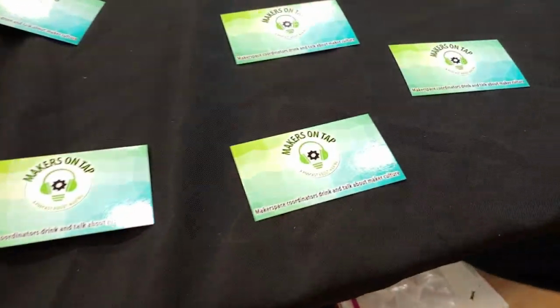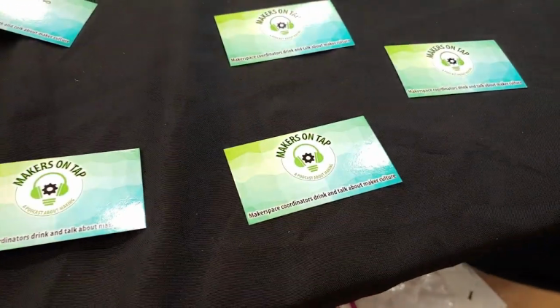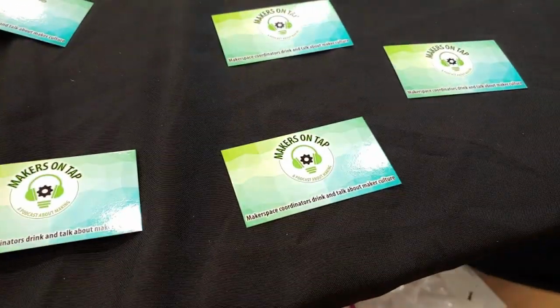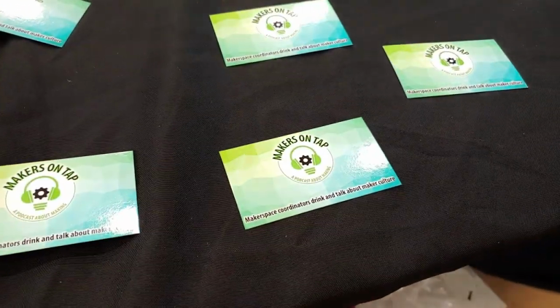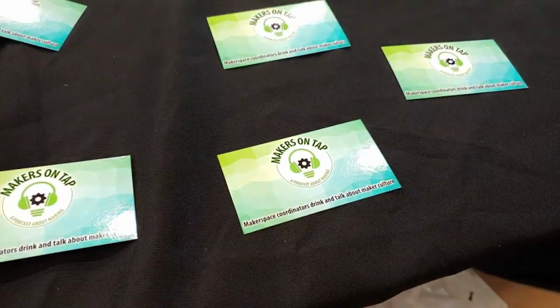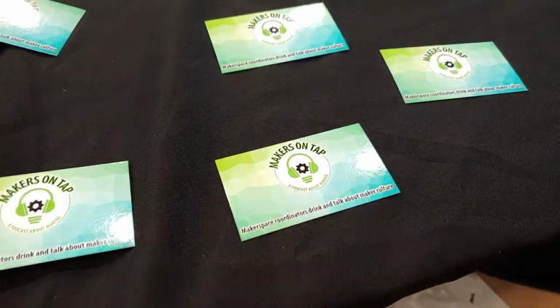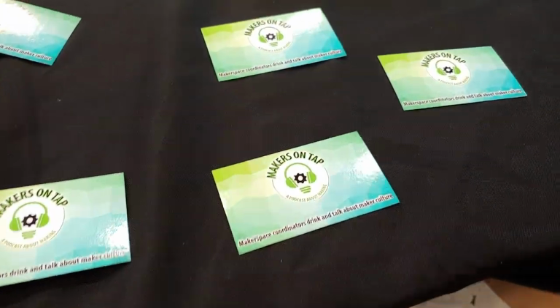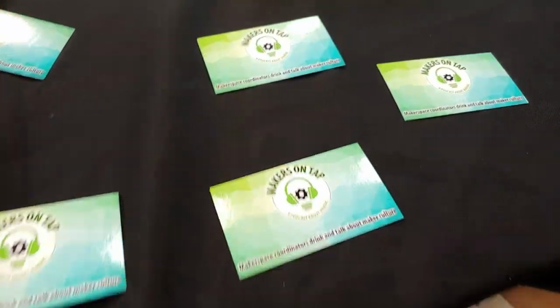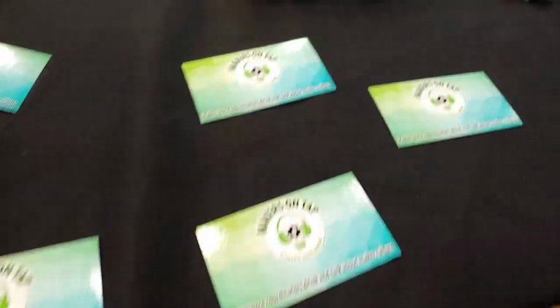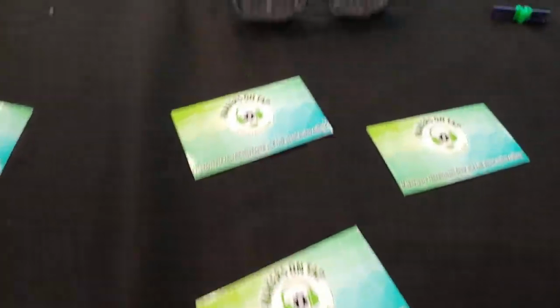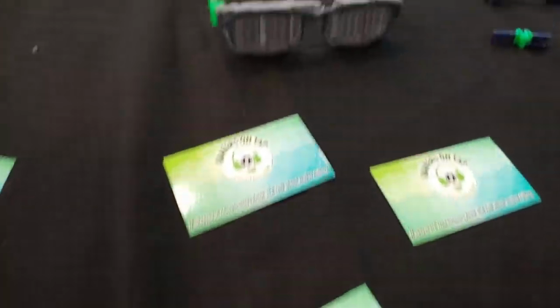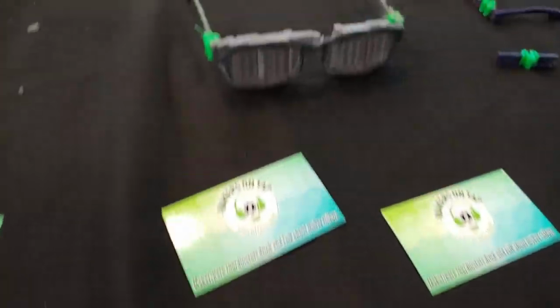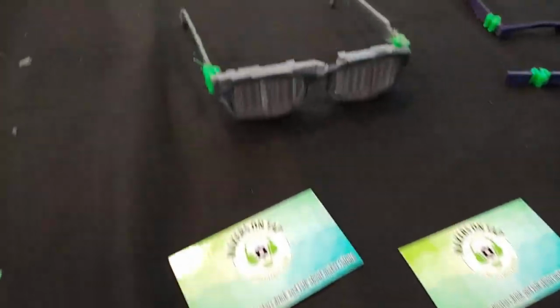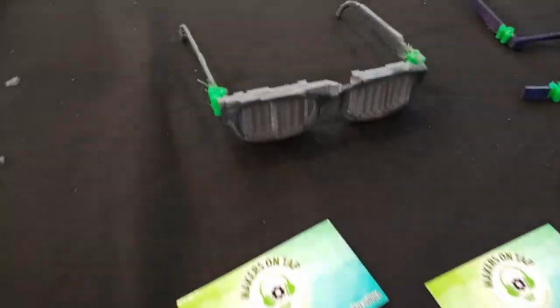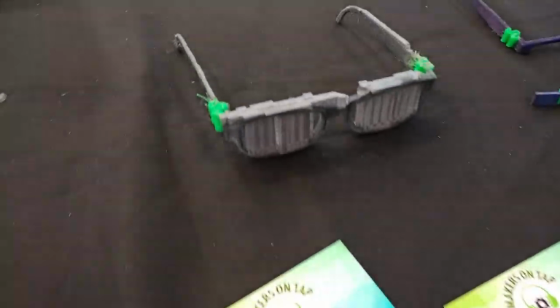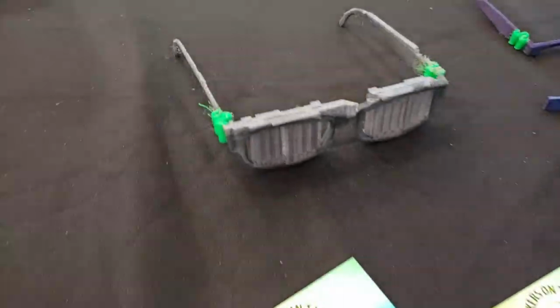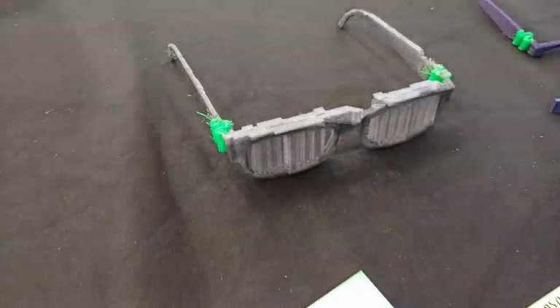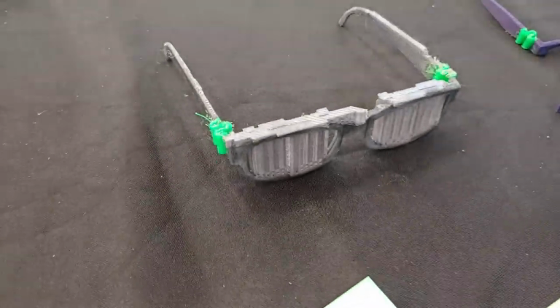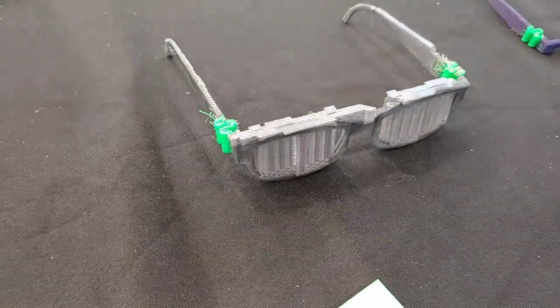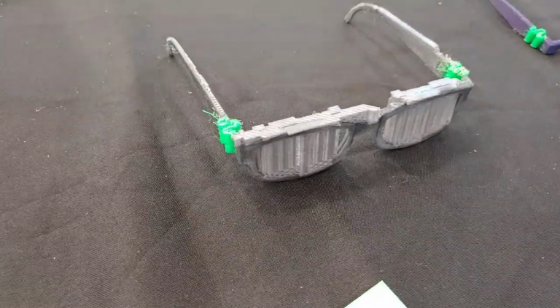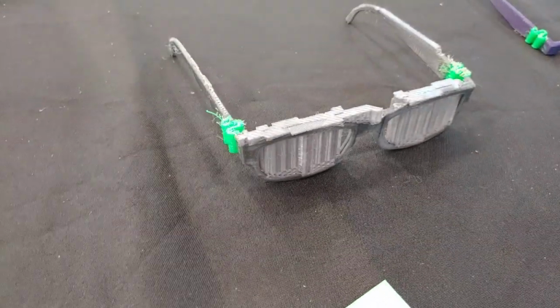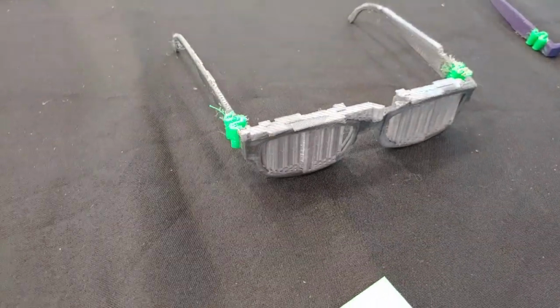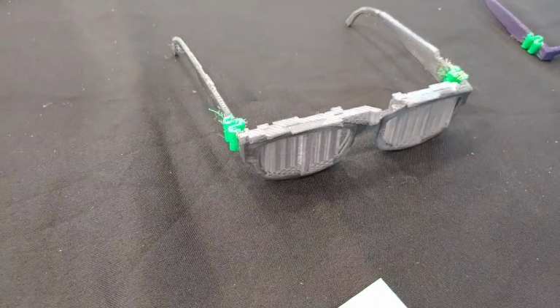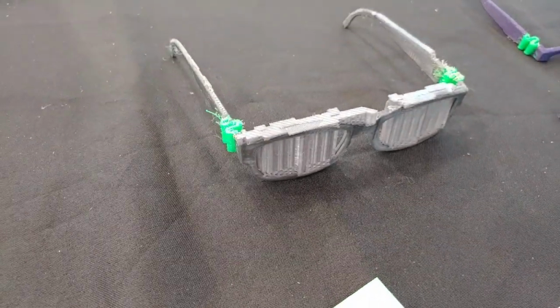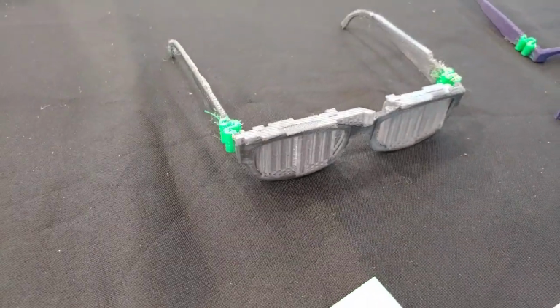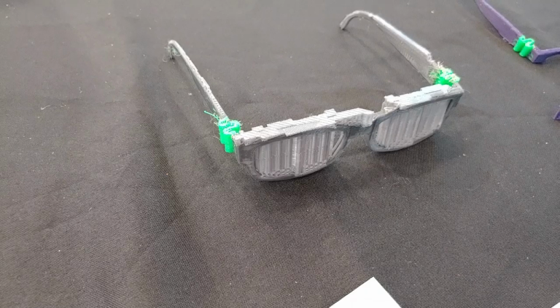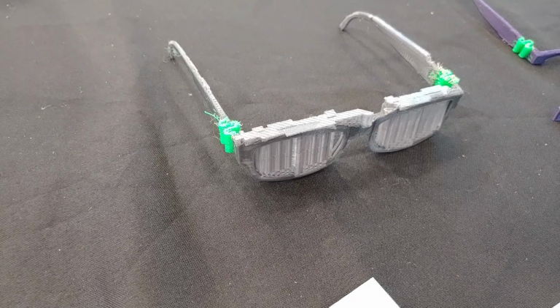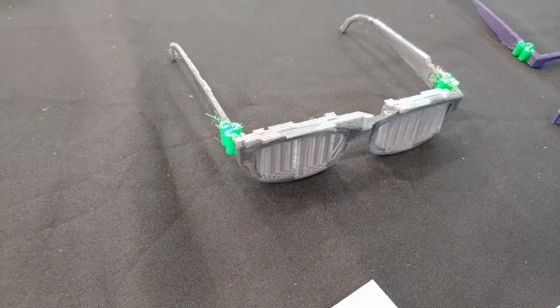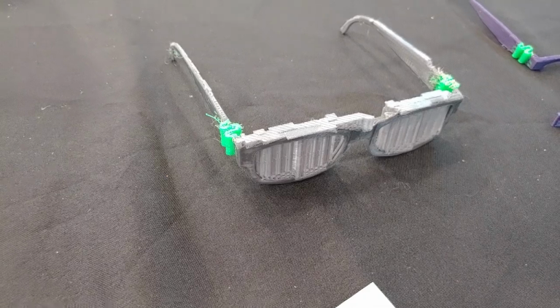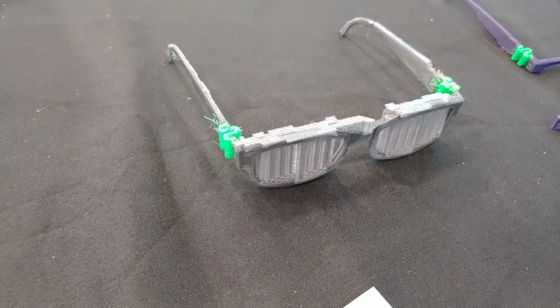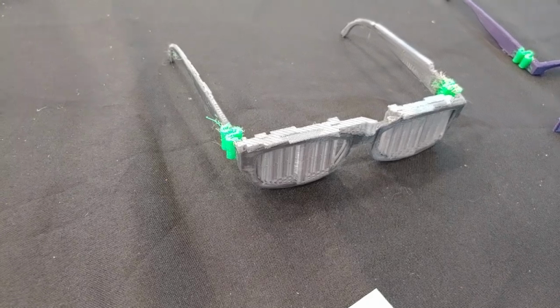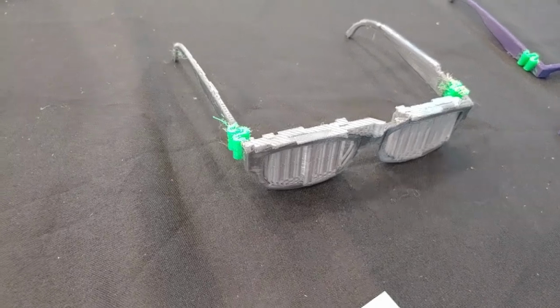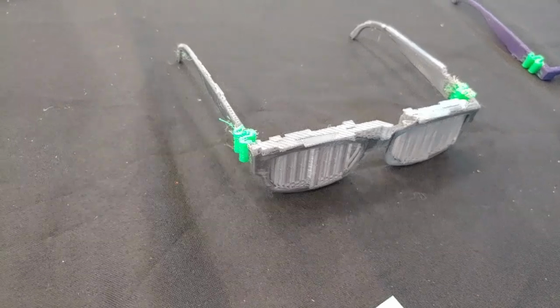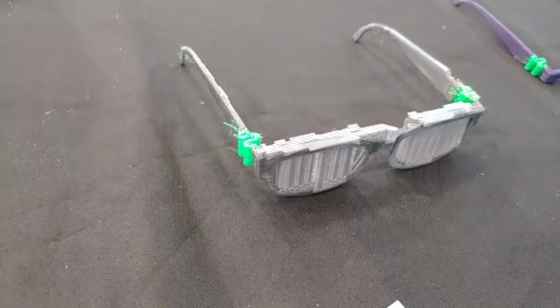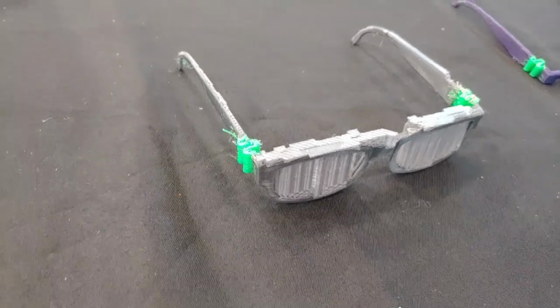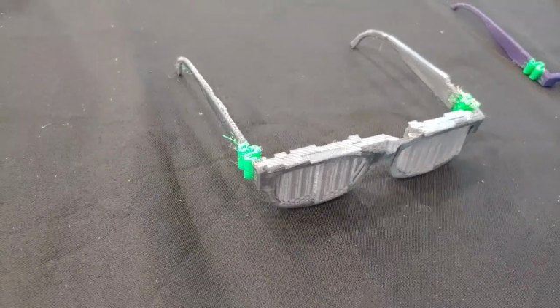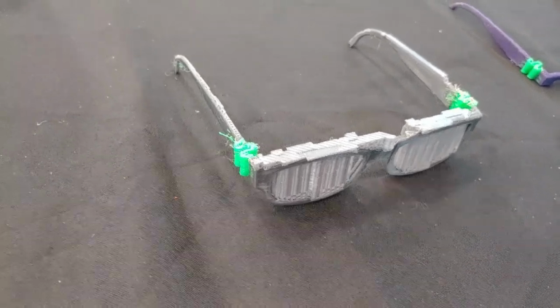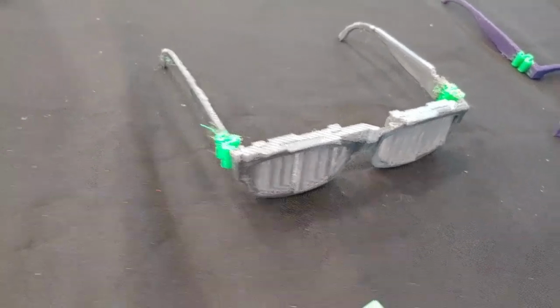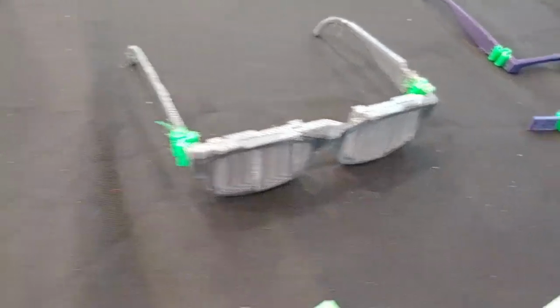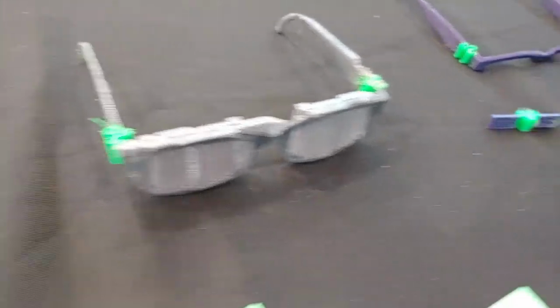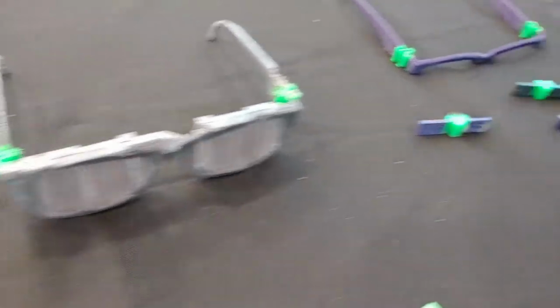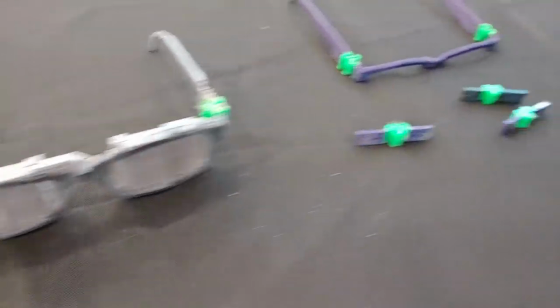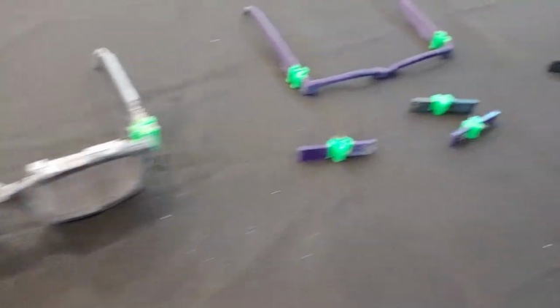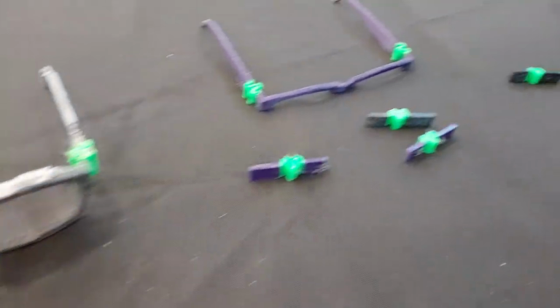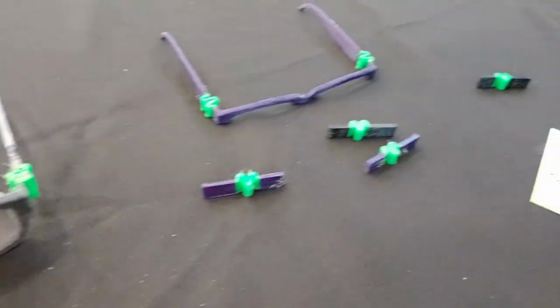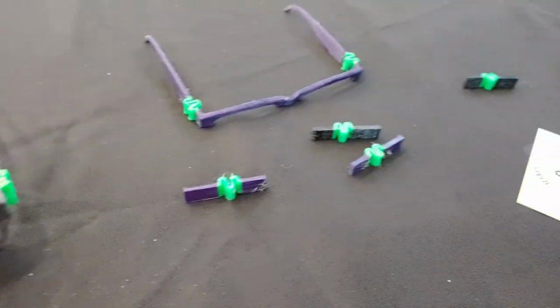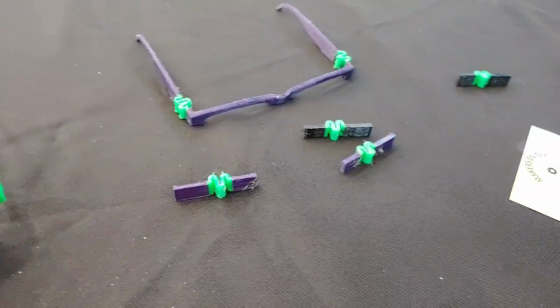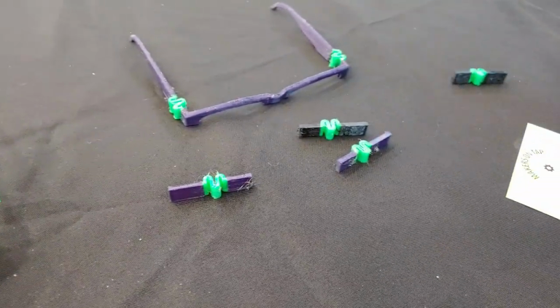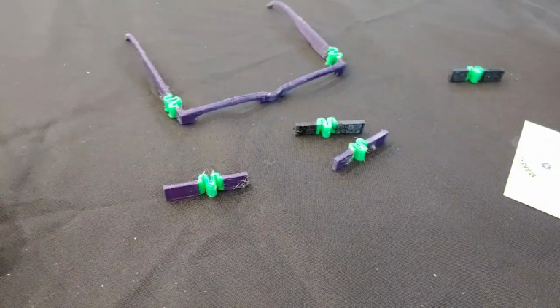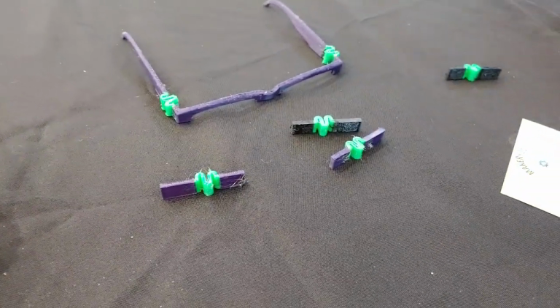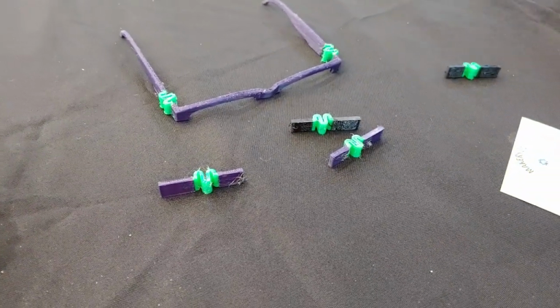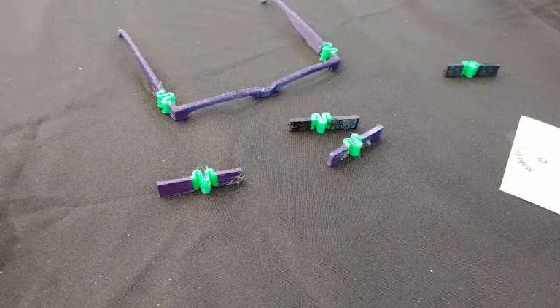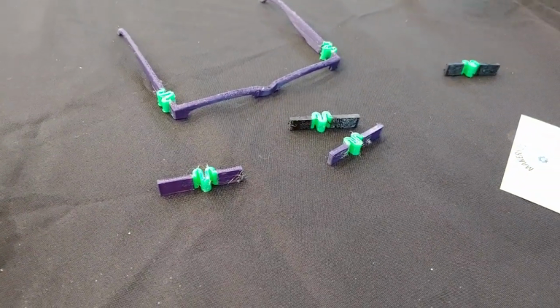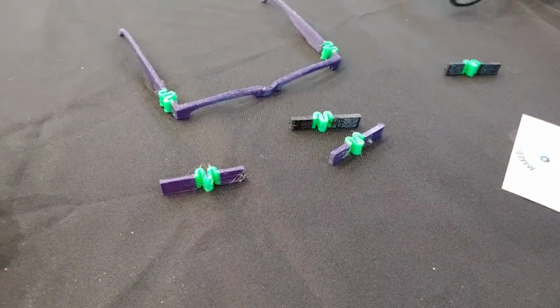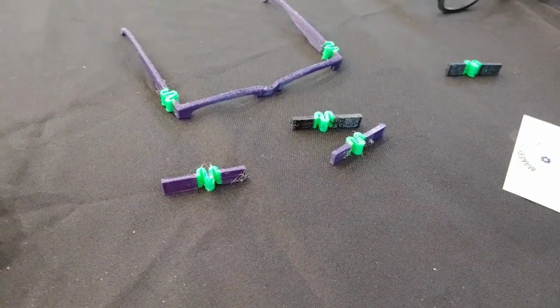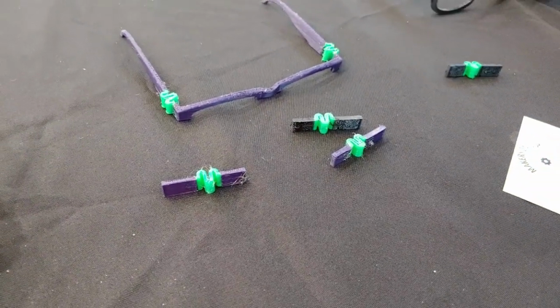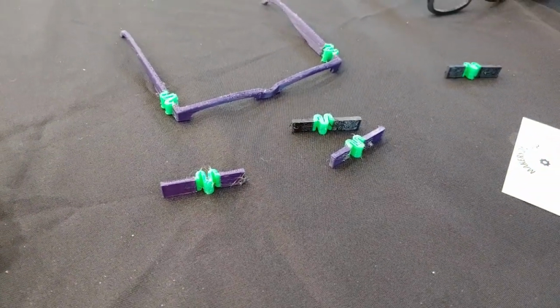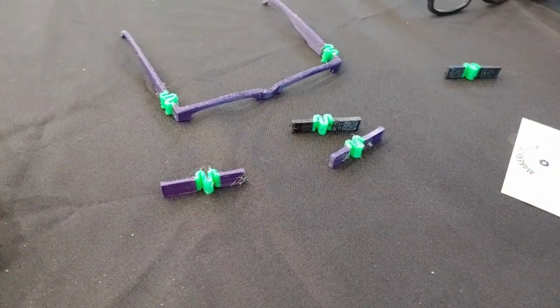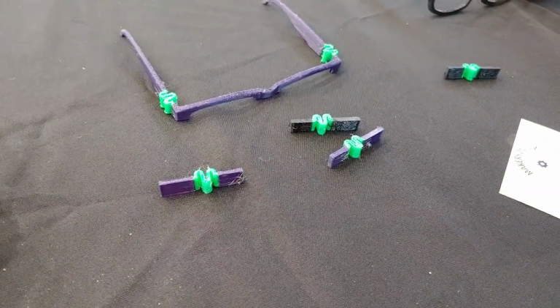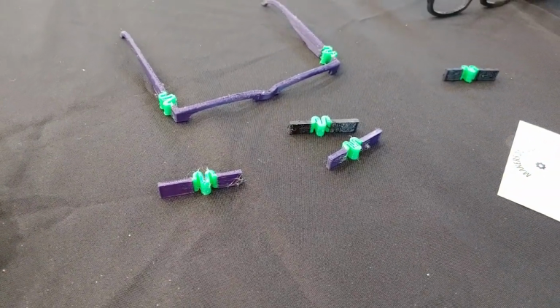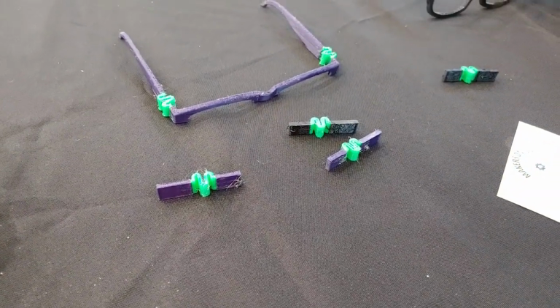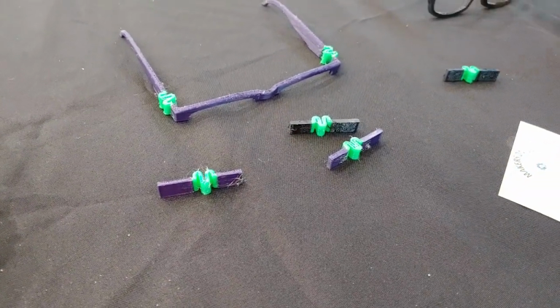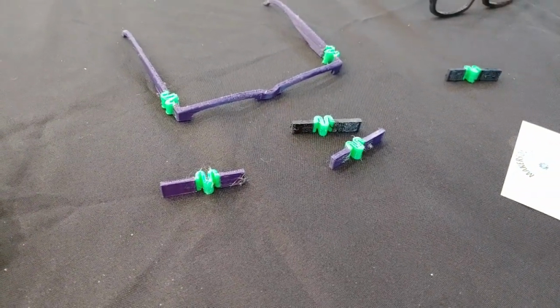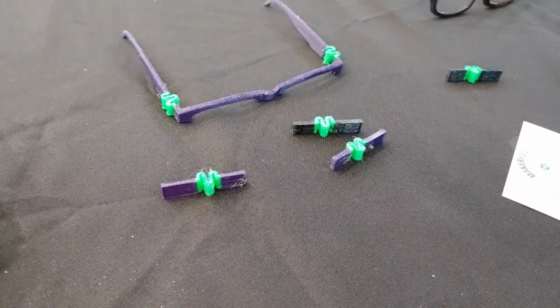Makers on Tap looks like they're making hybrid flexible links from KLA and TPU.